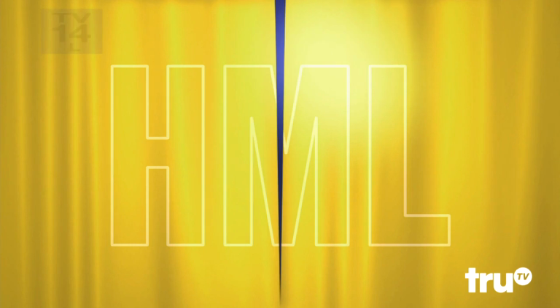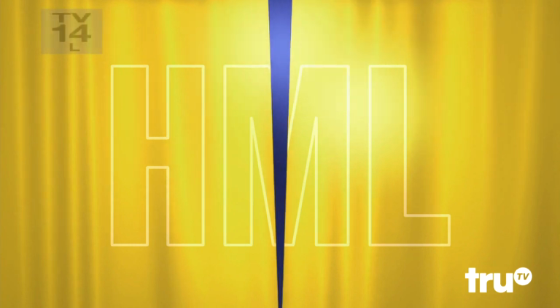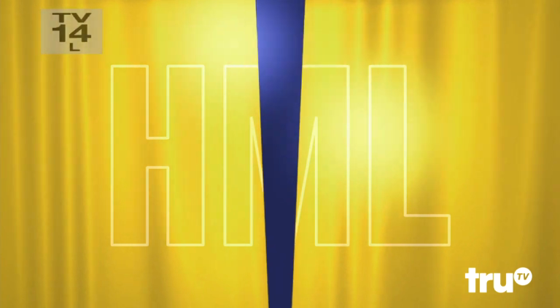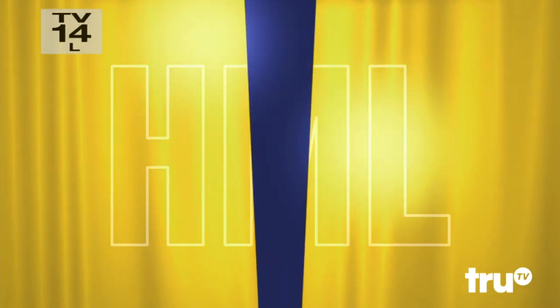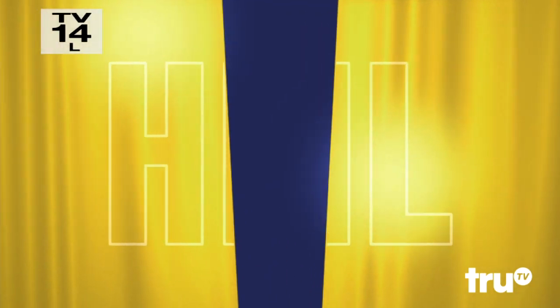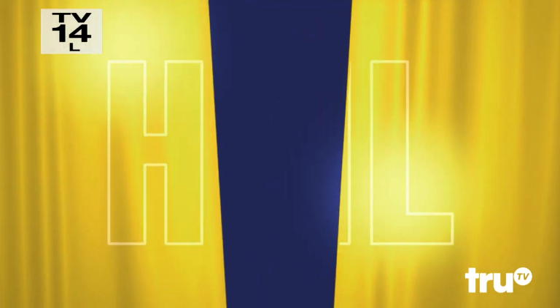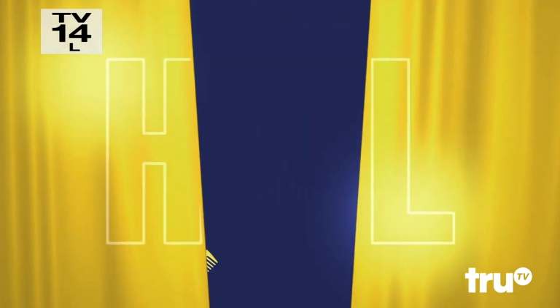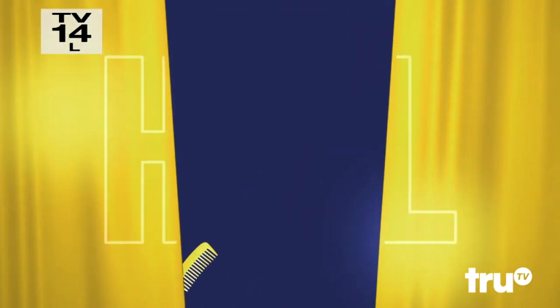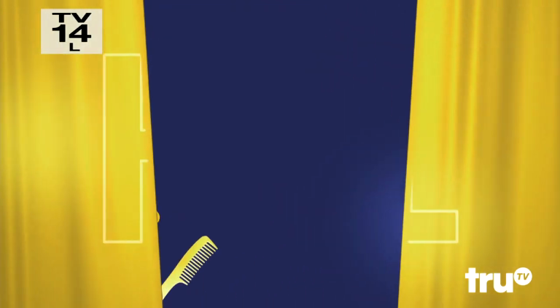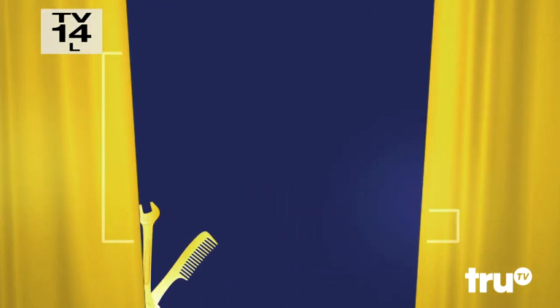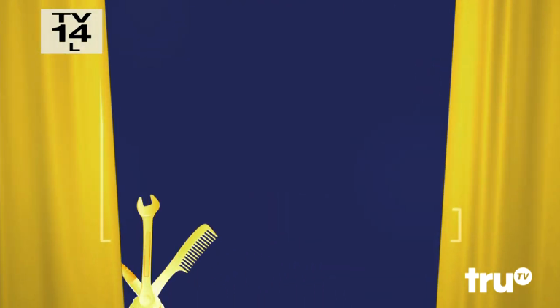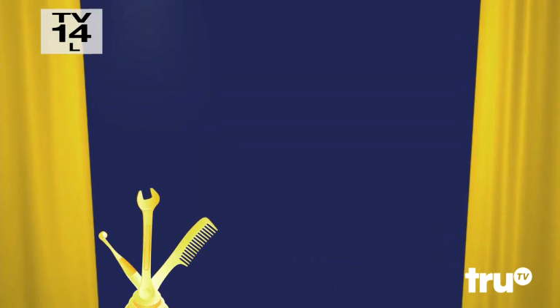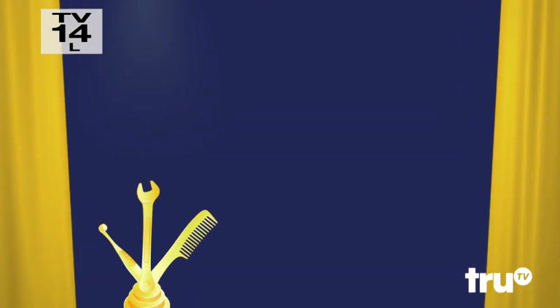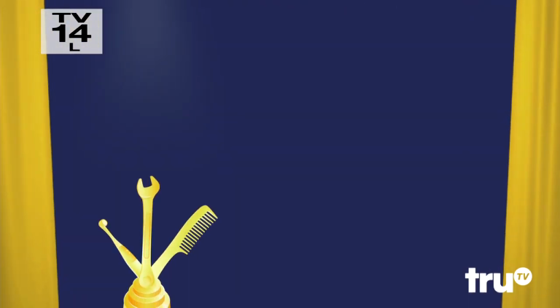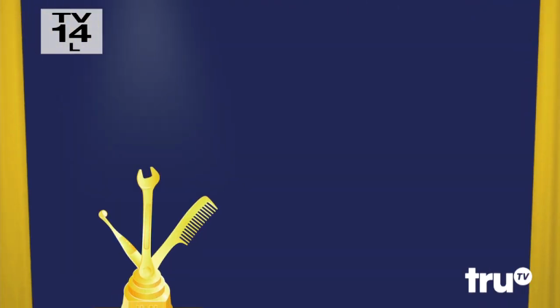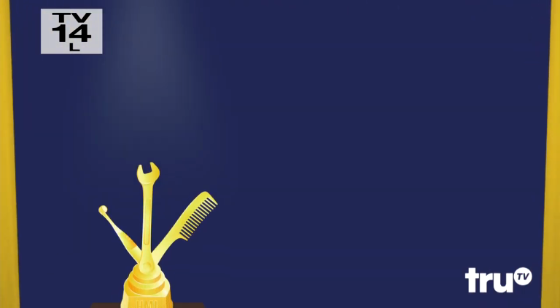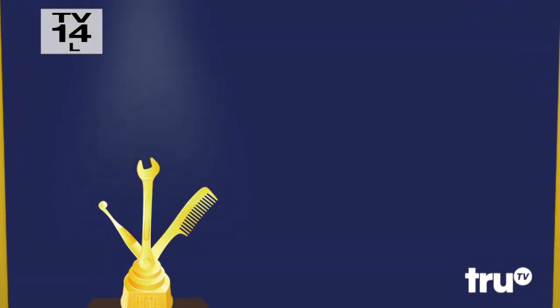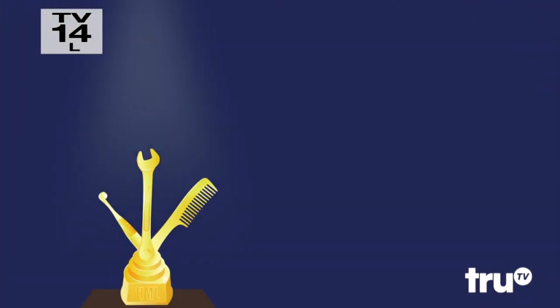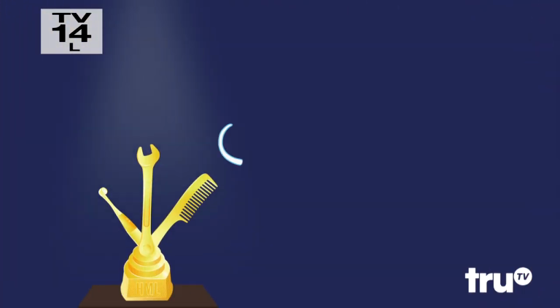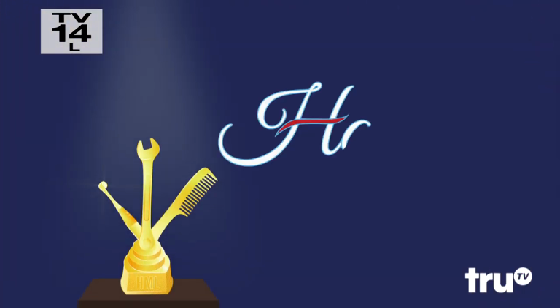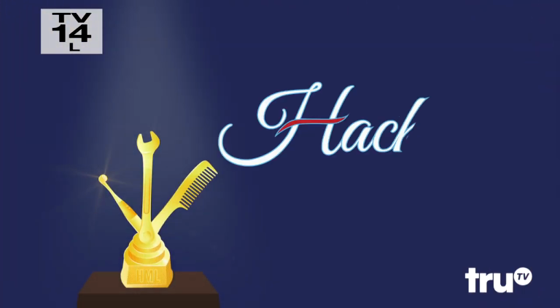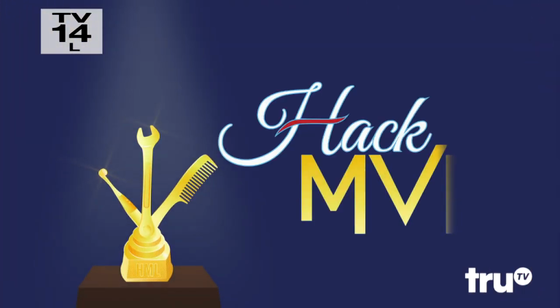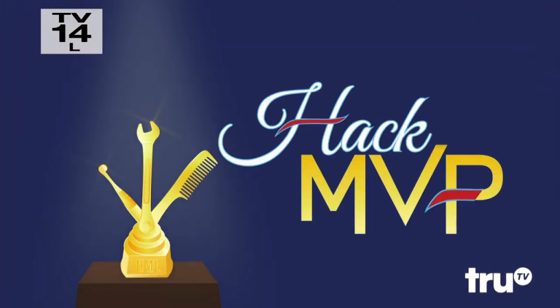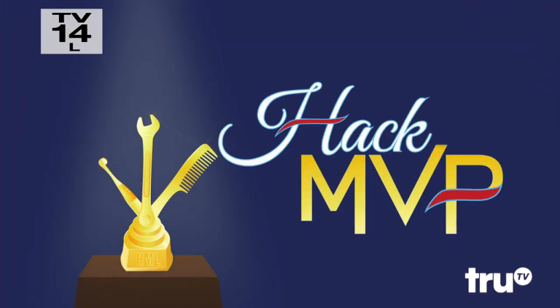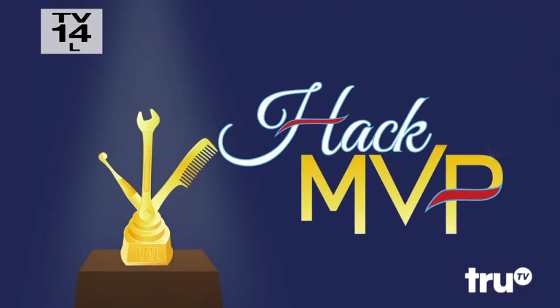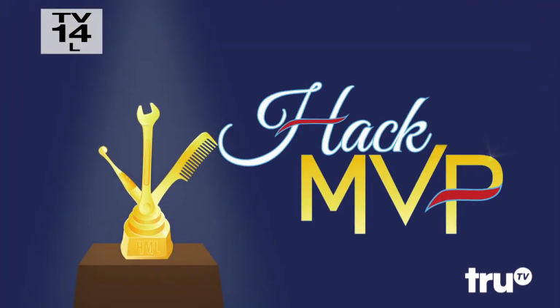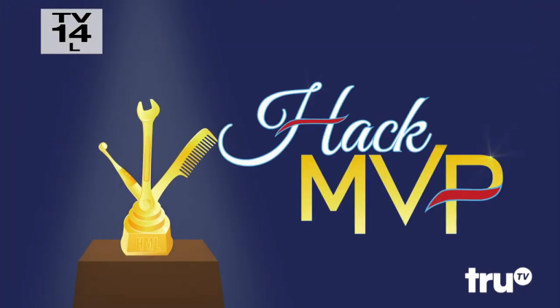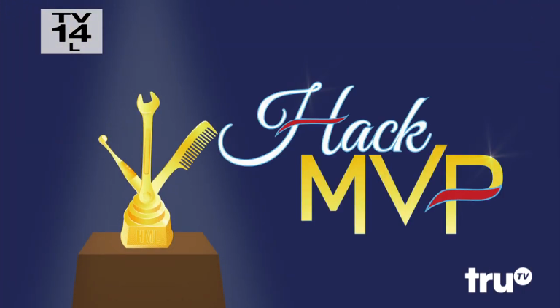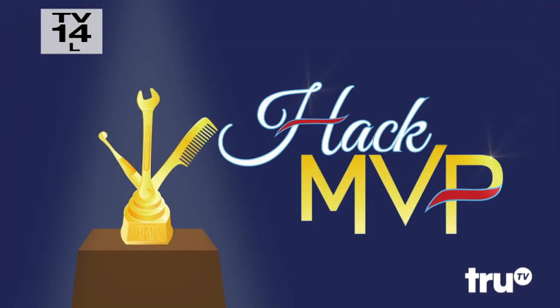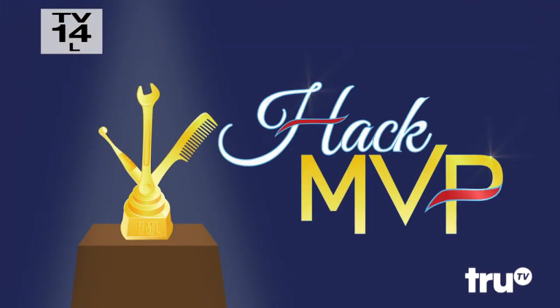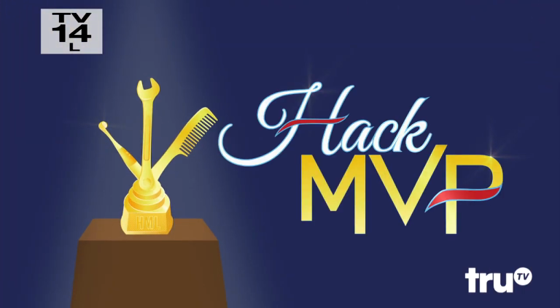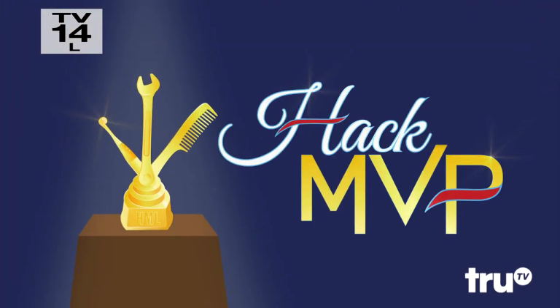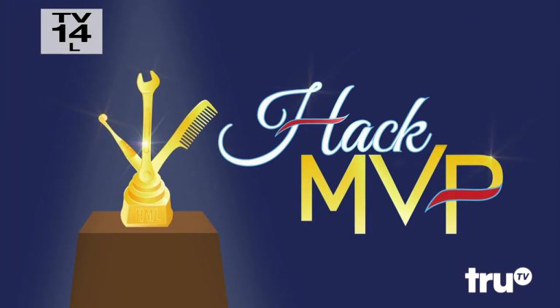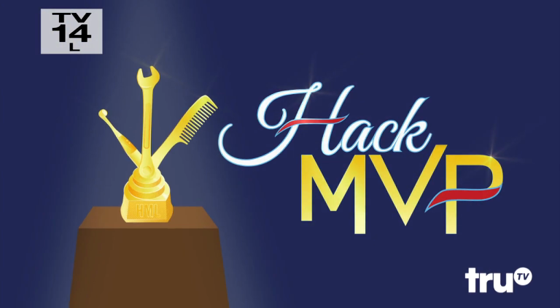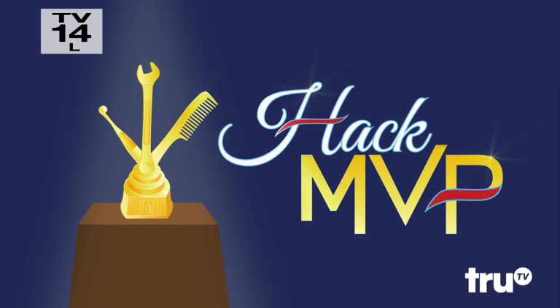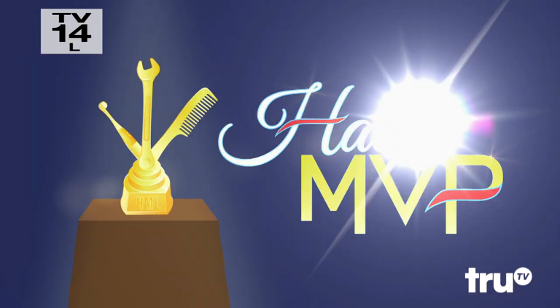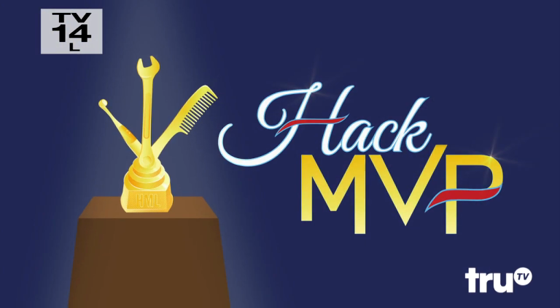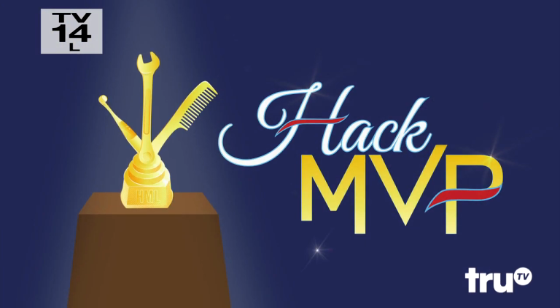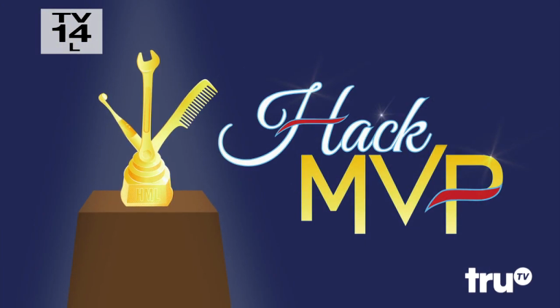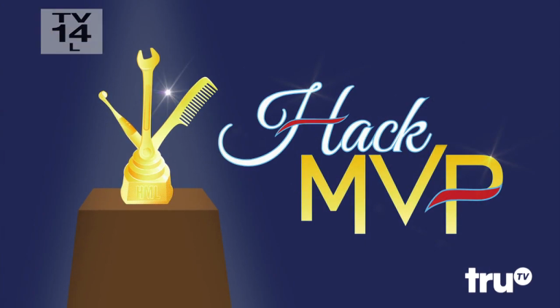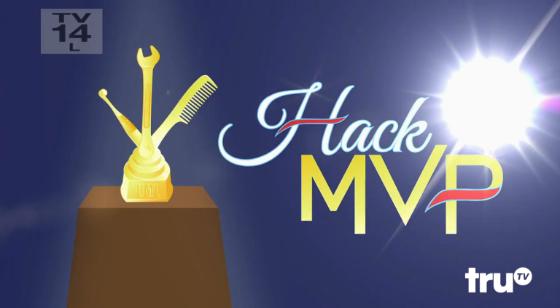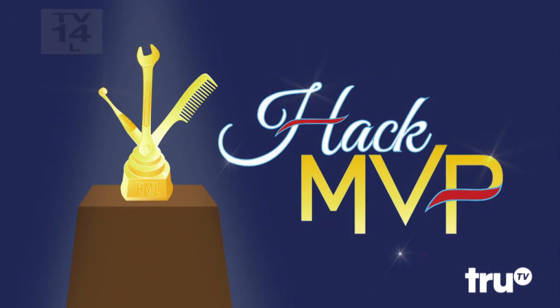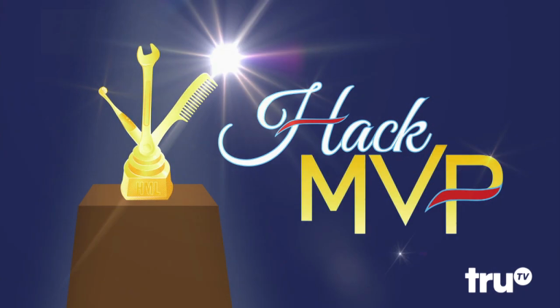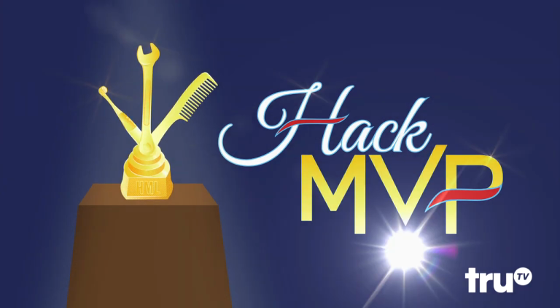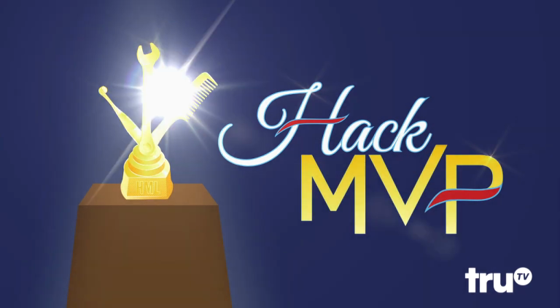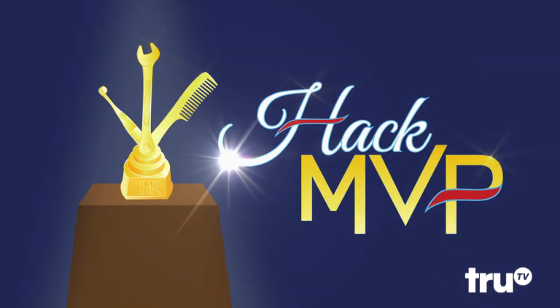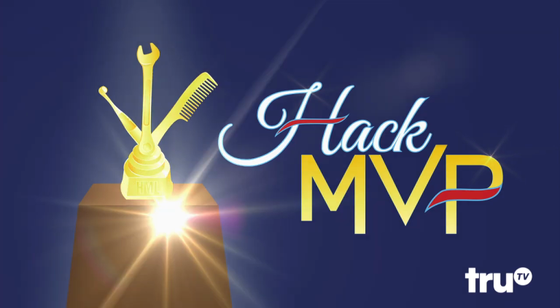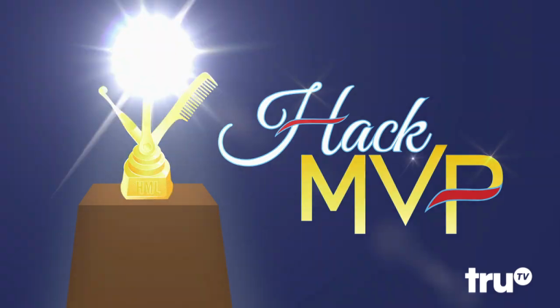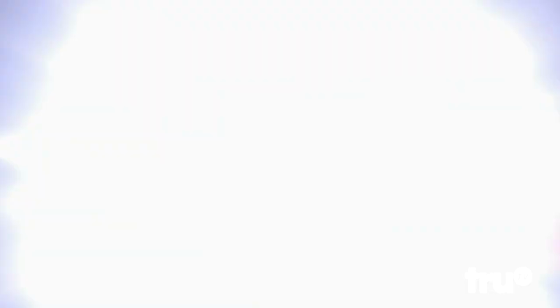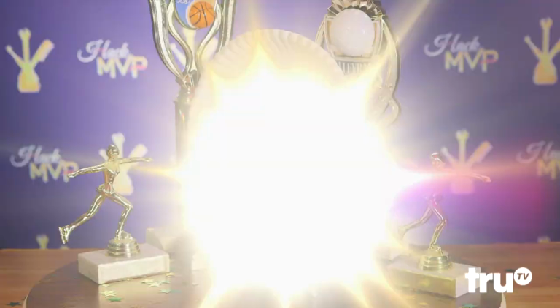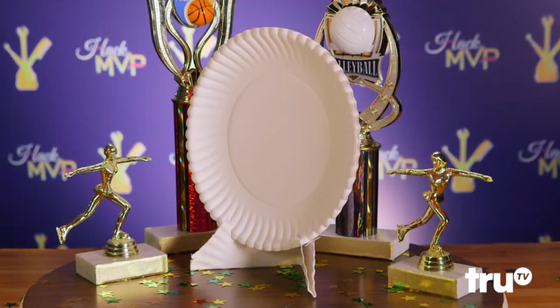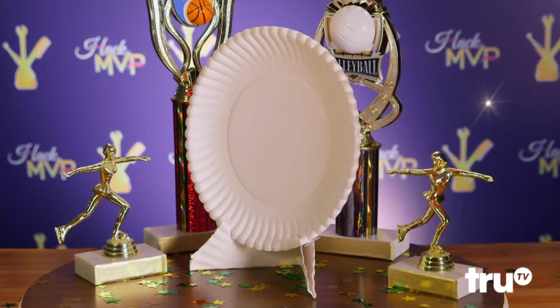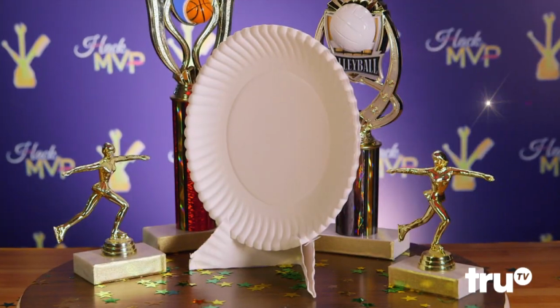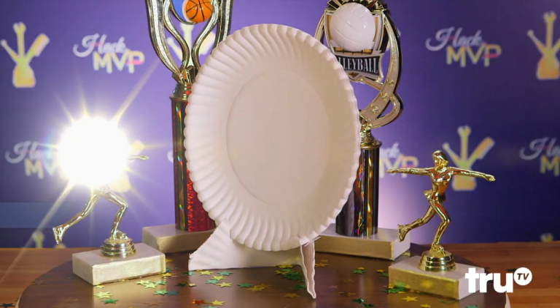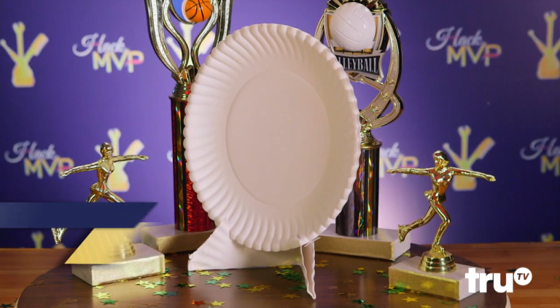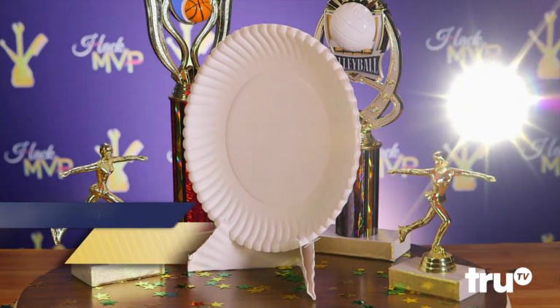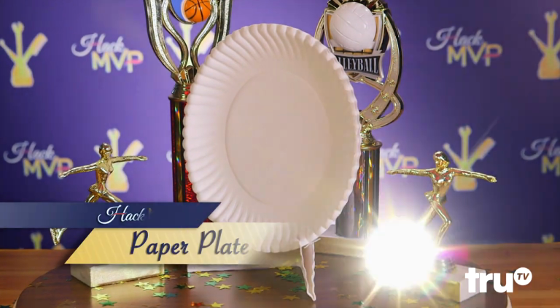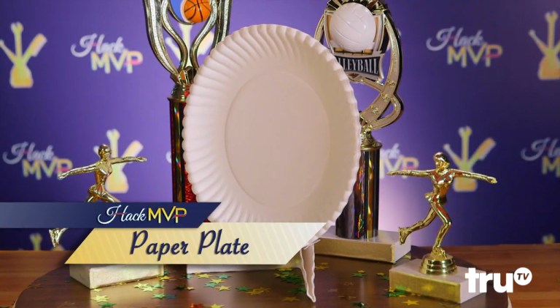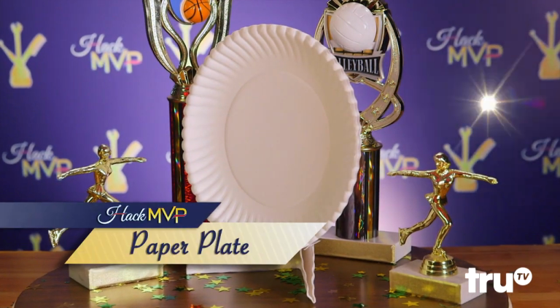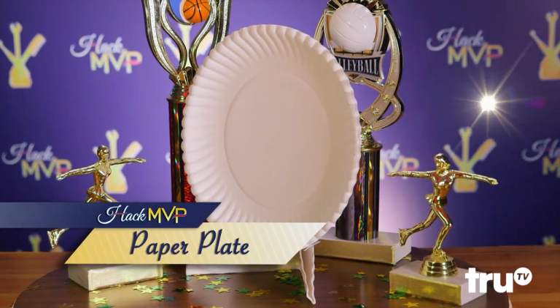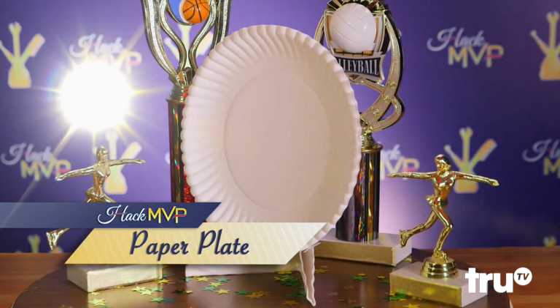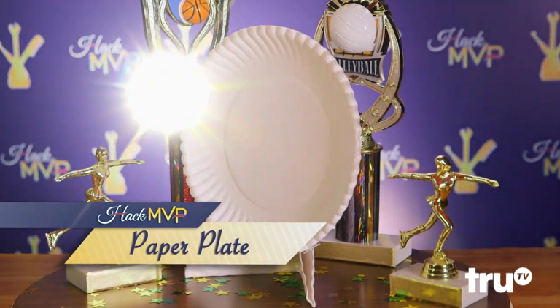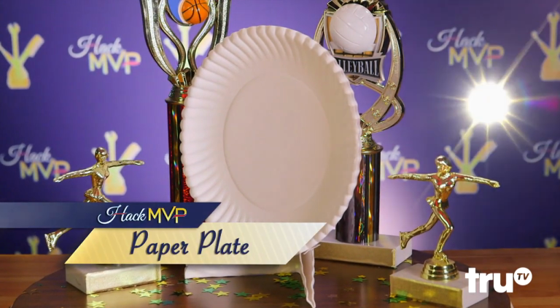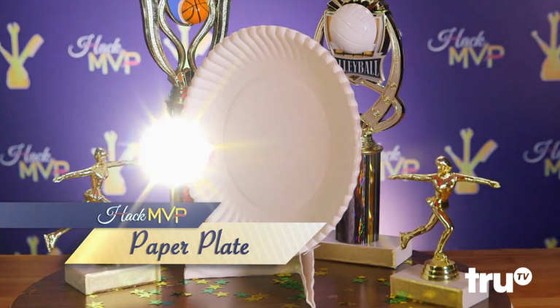The Hack MVP Award. Today, we salute an item that's constantly carrying the team: the paper plate.